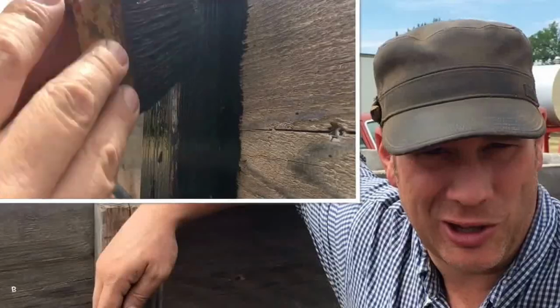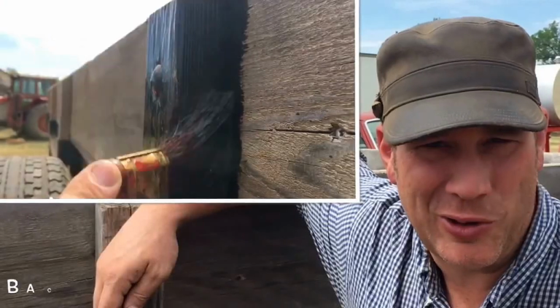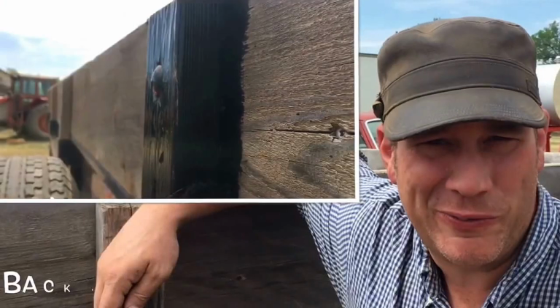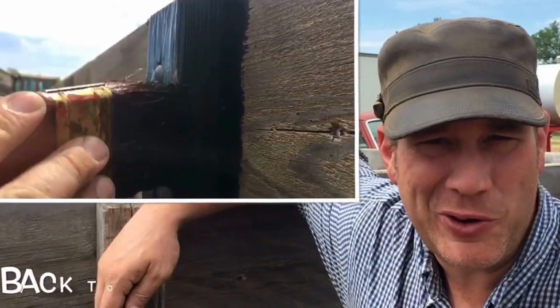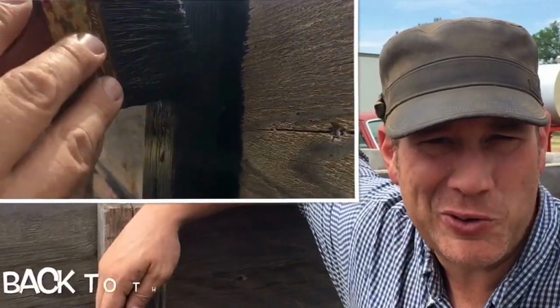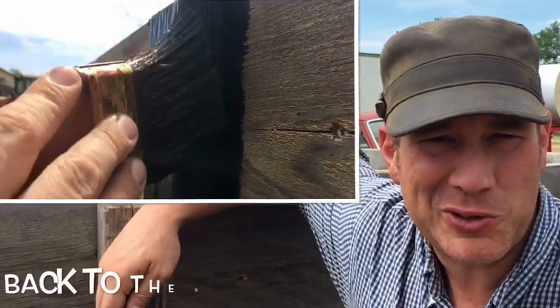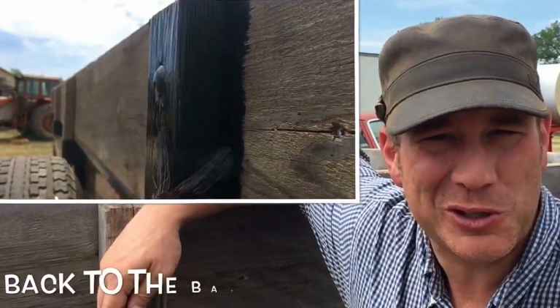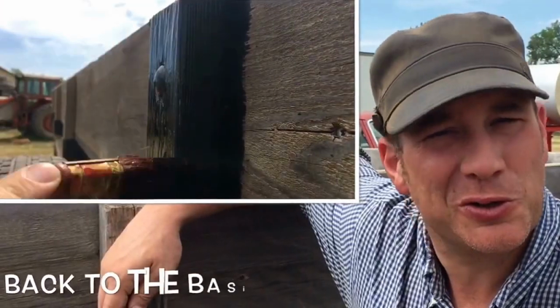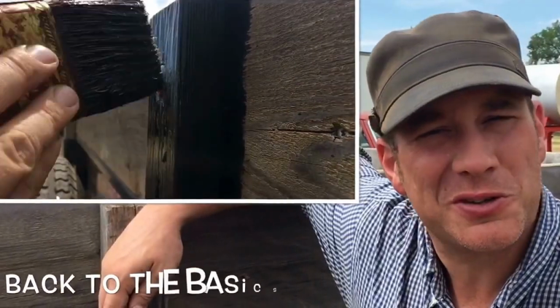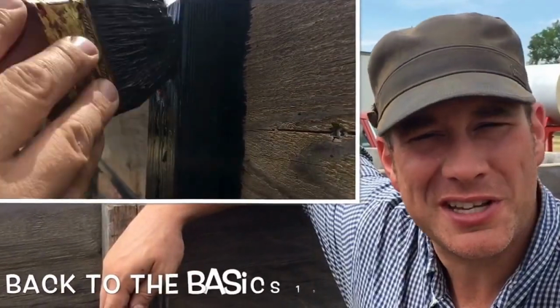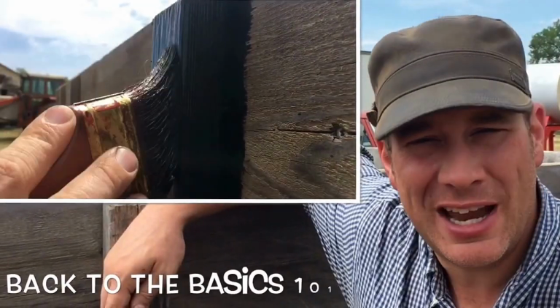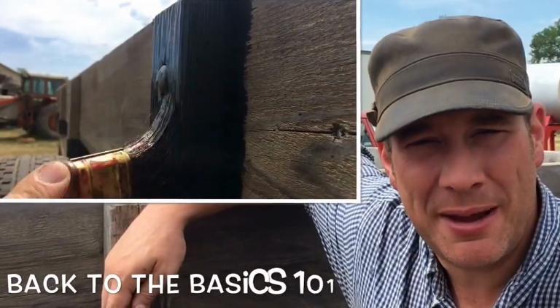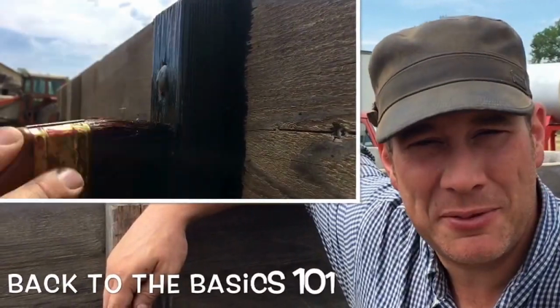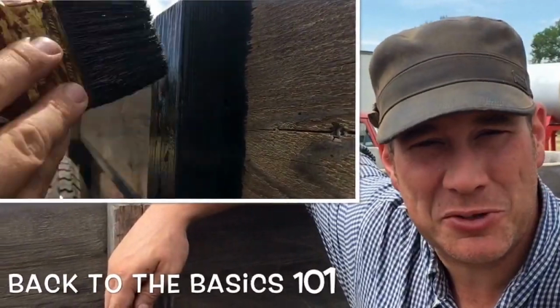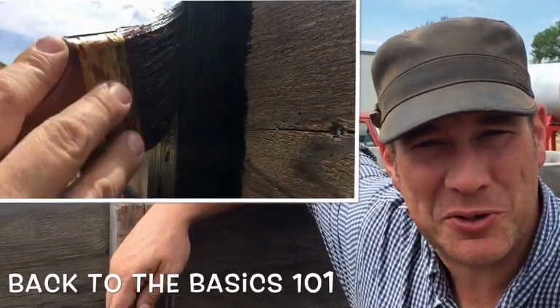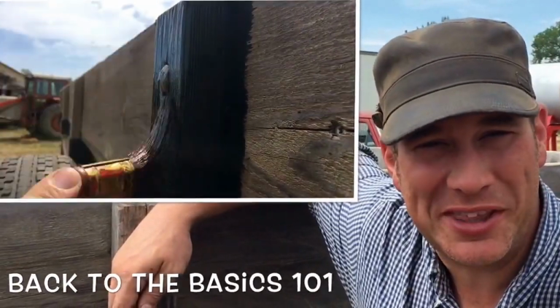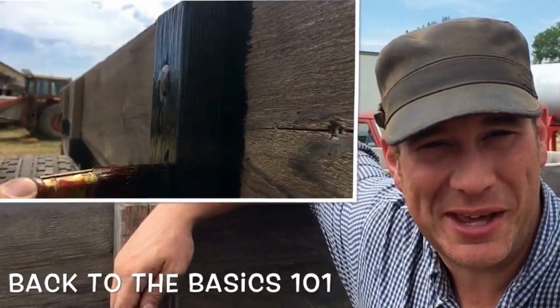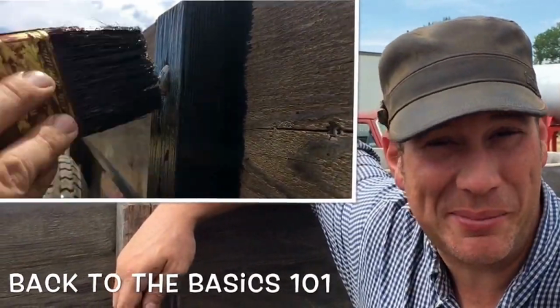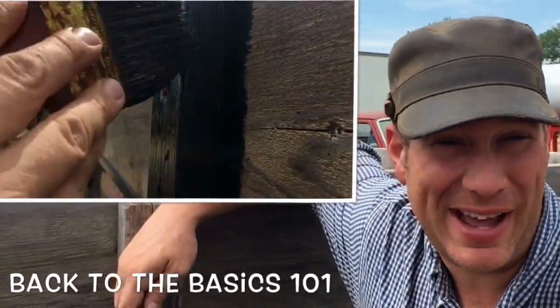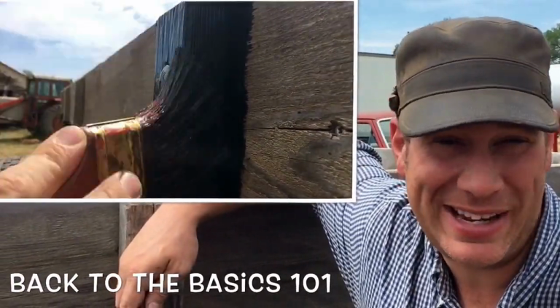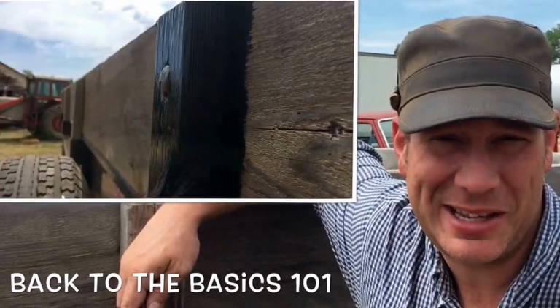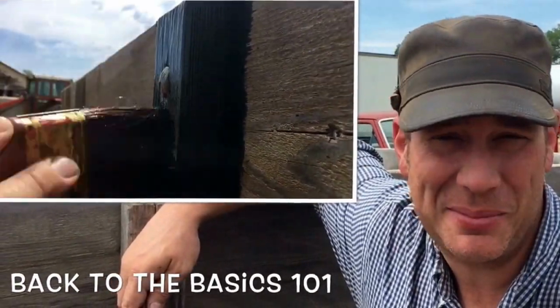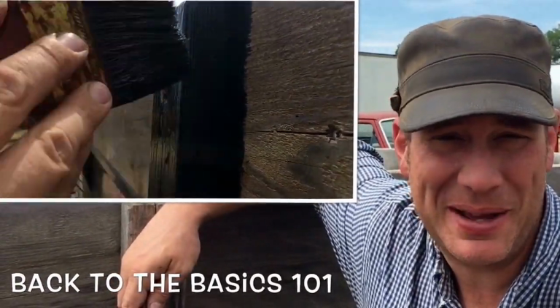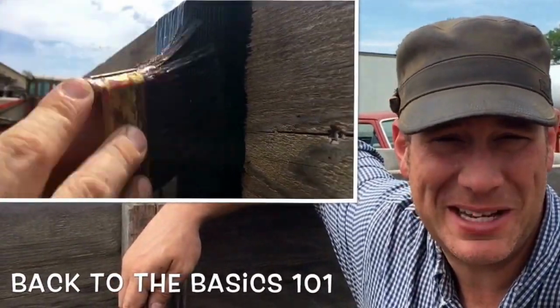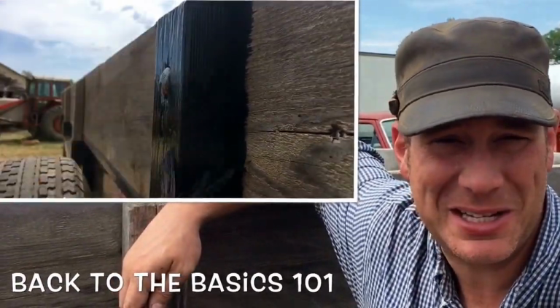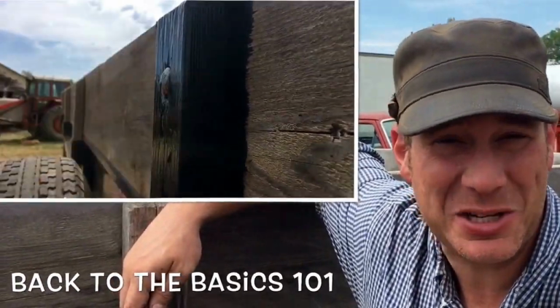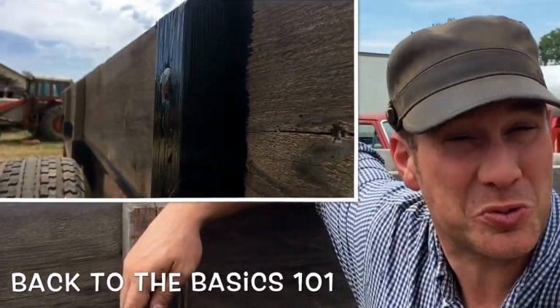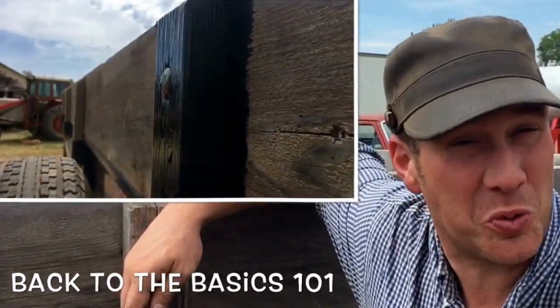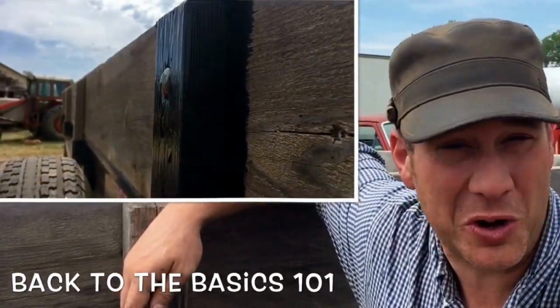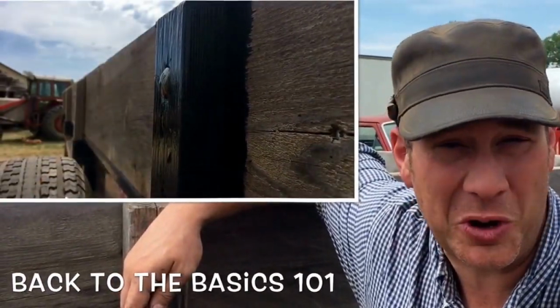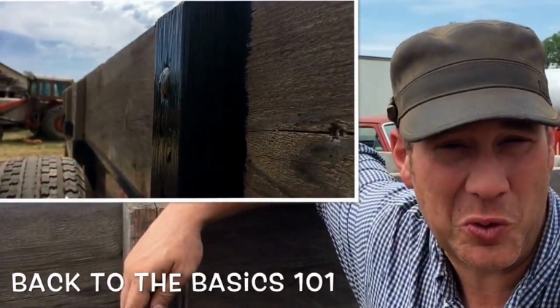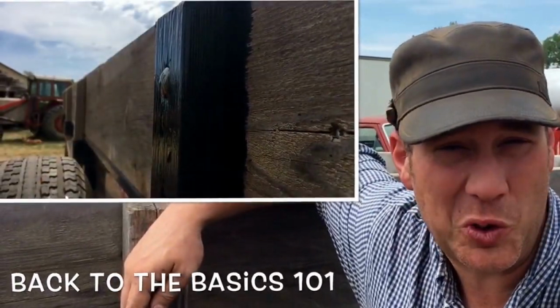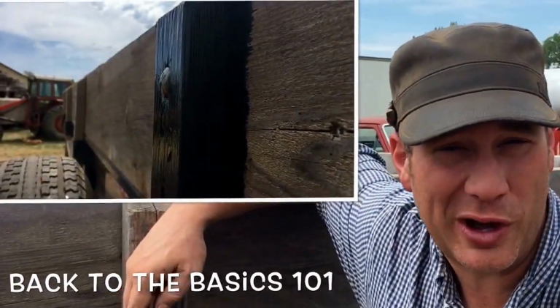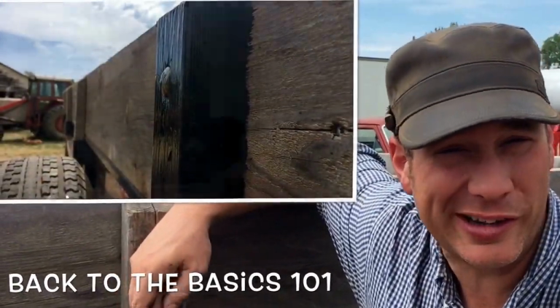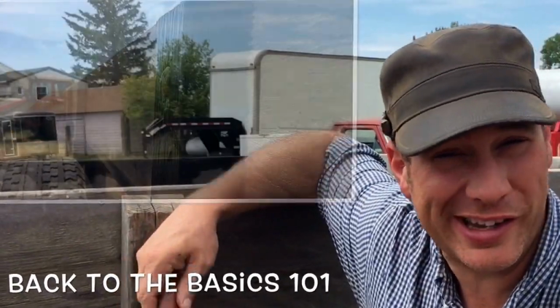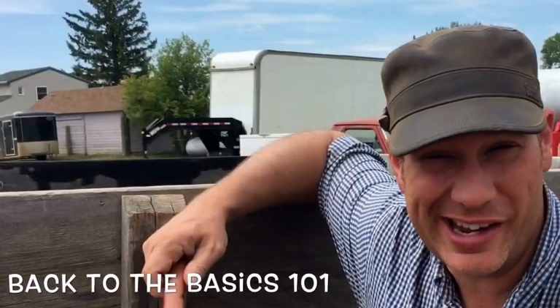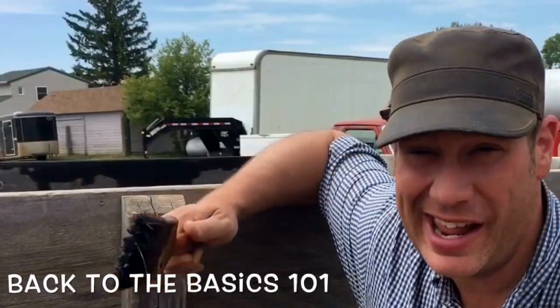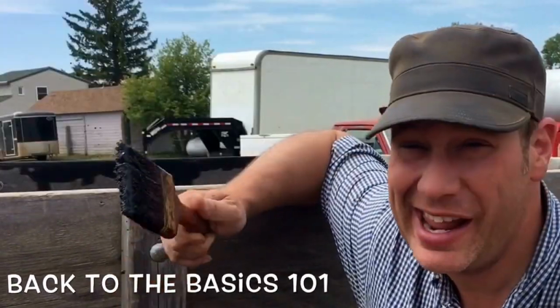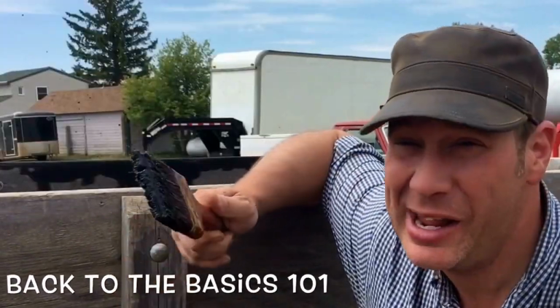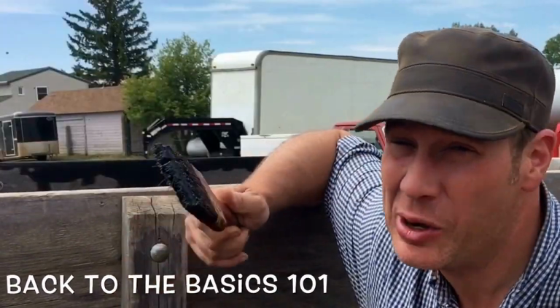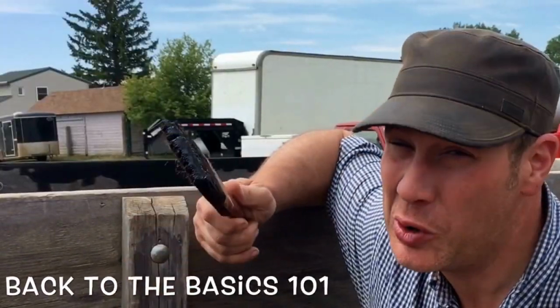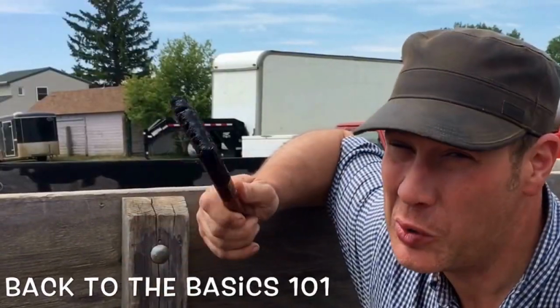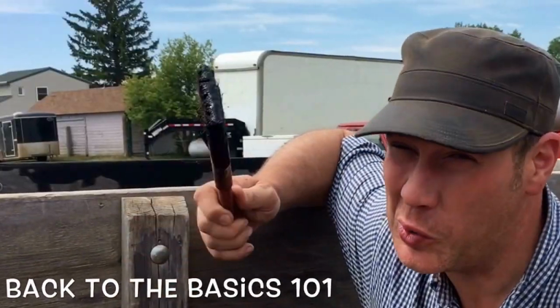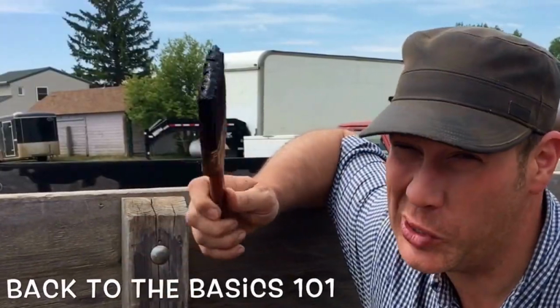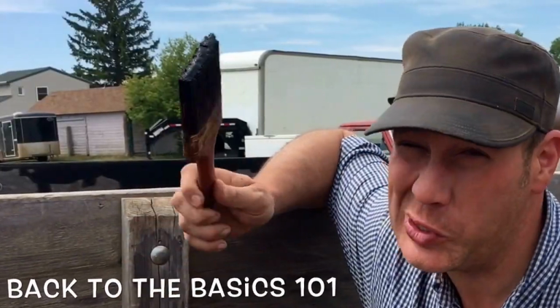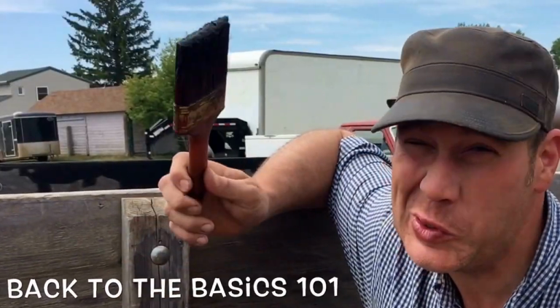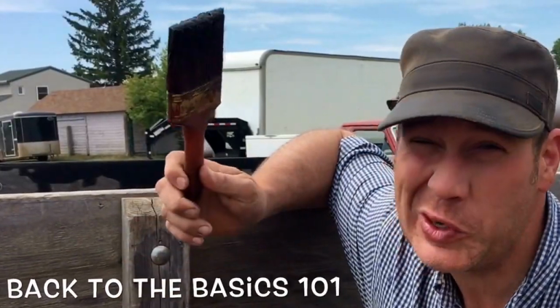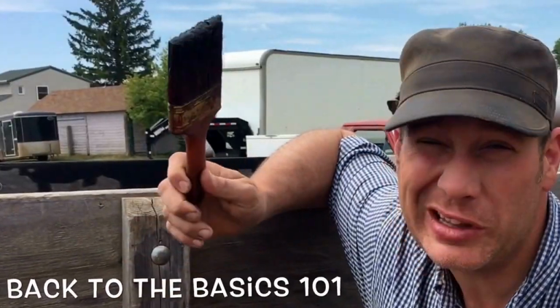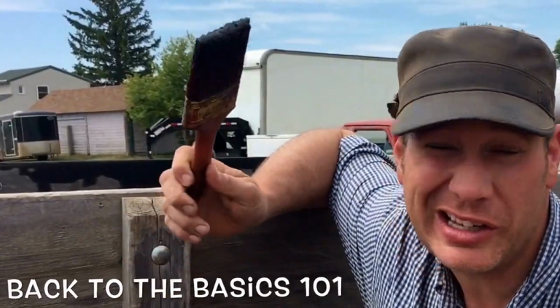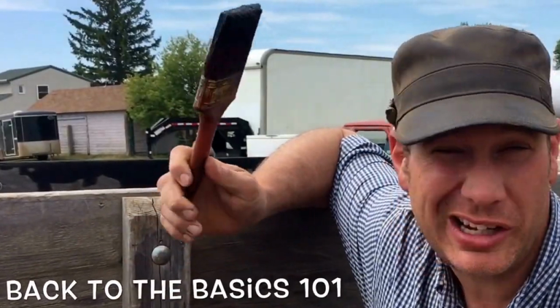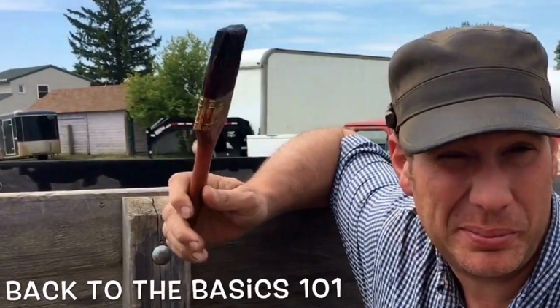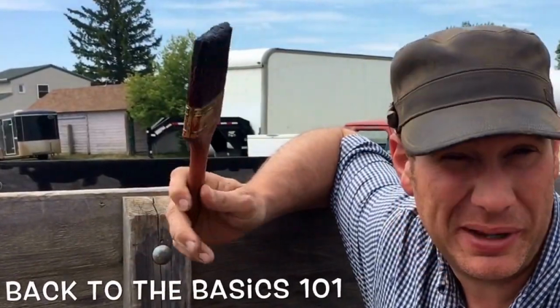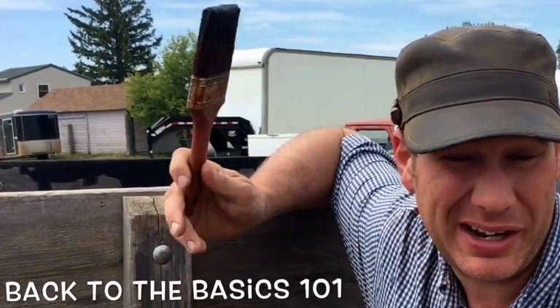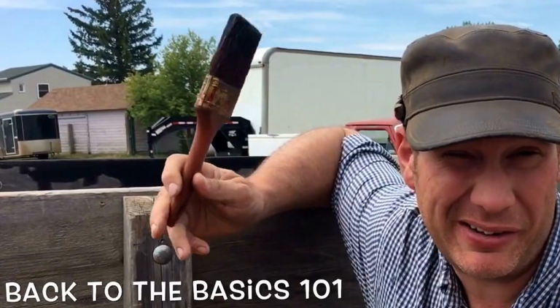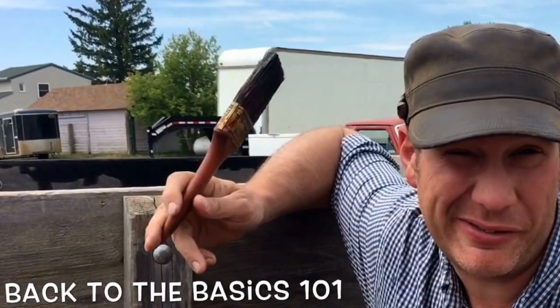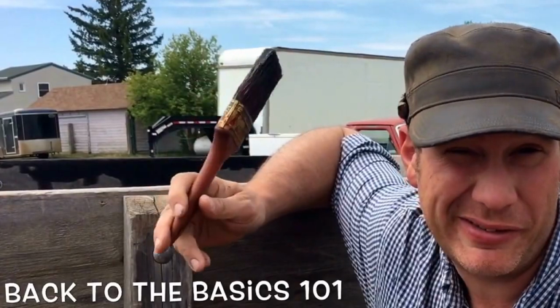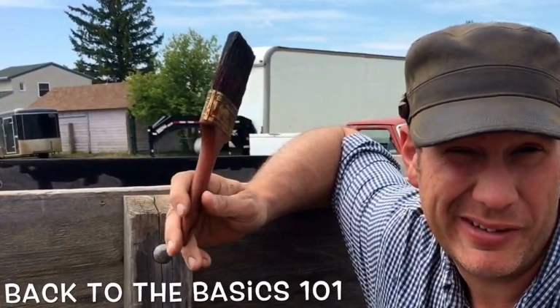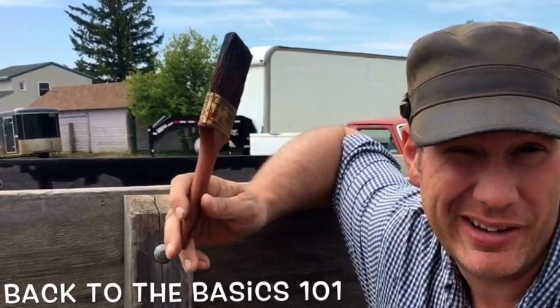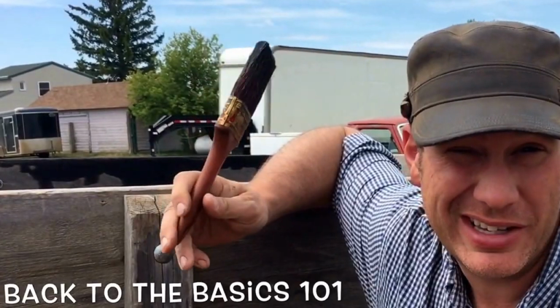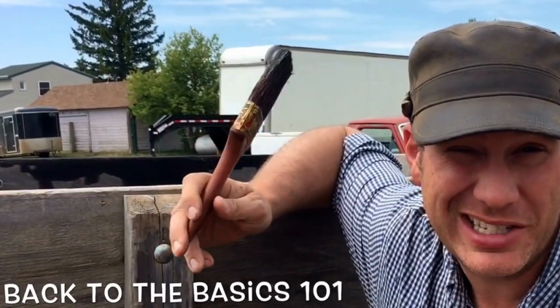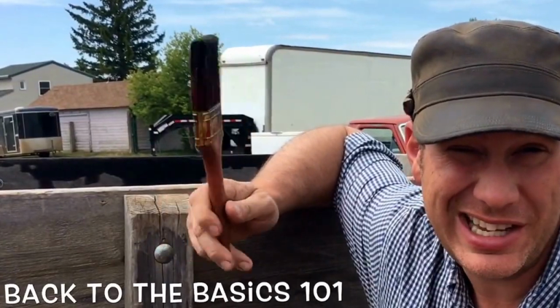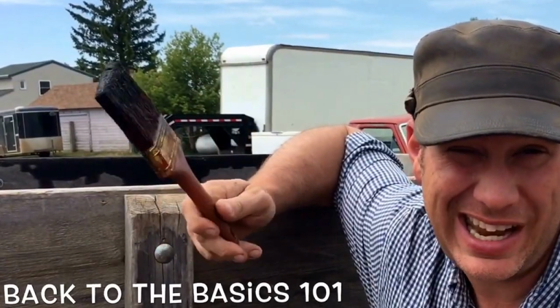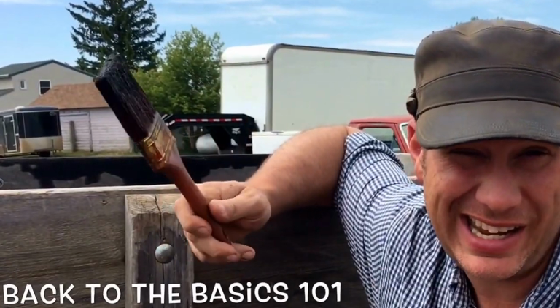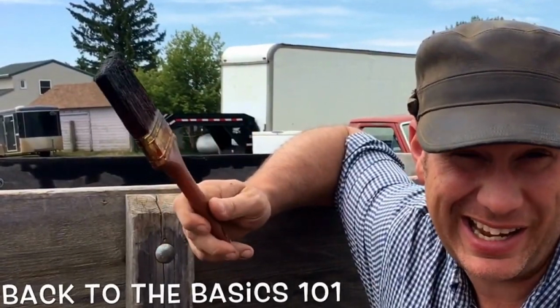Hello folks, Luke Simons with you, back to the Basics 101. Today we're doing a little bit of staining.